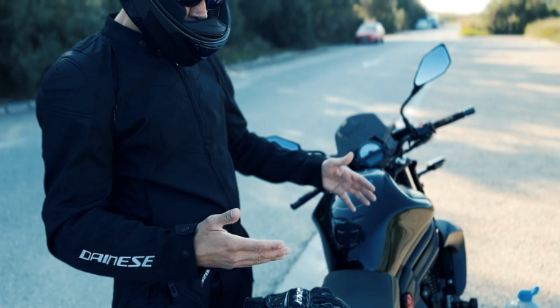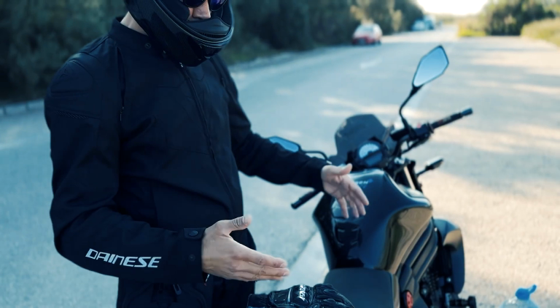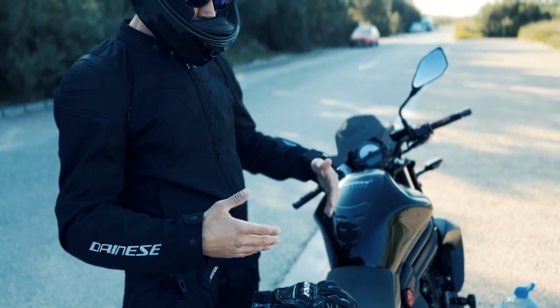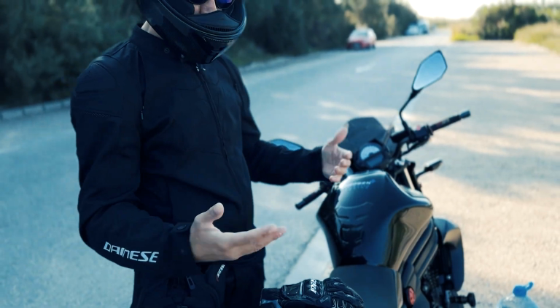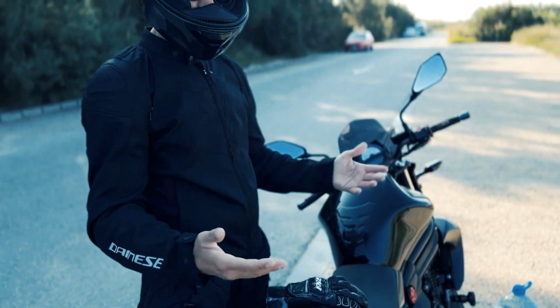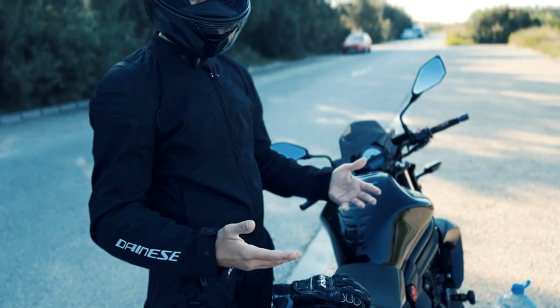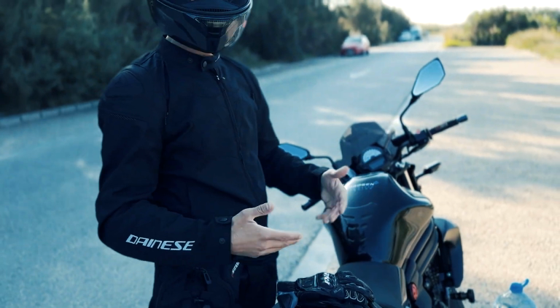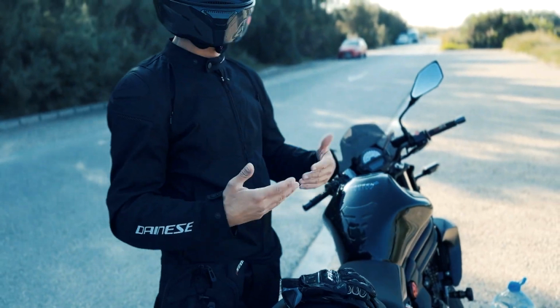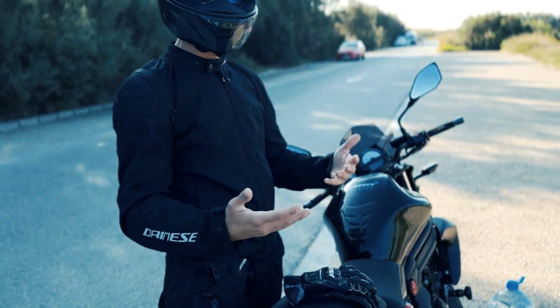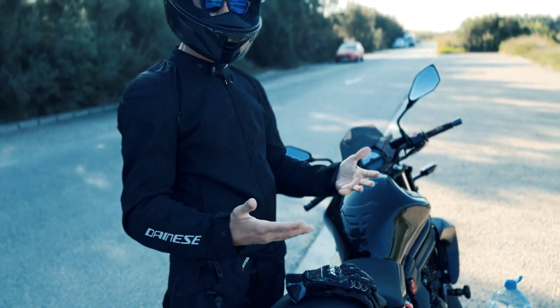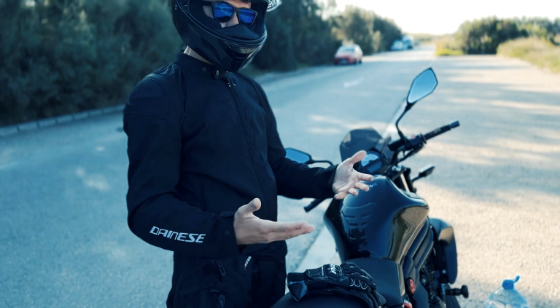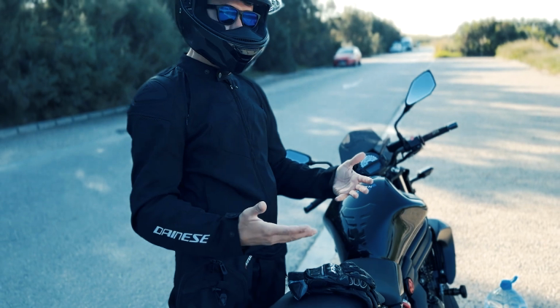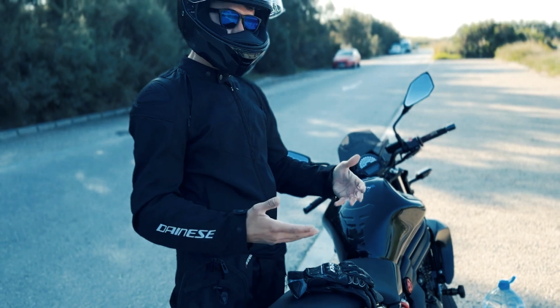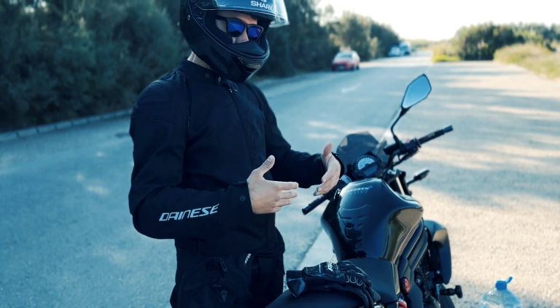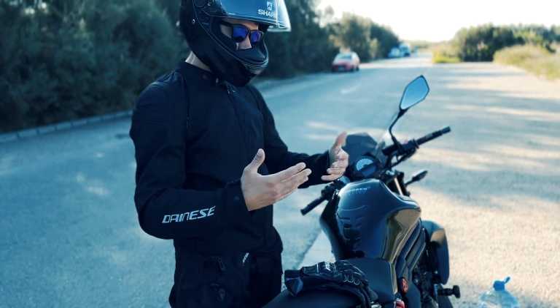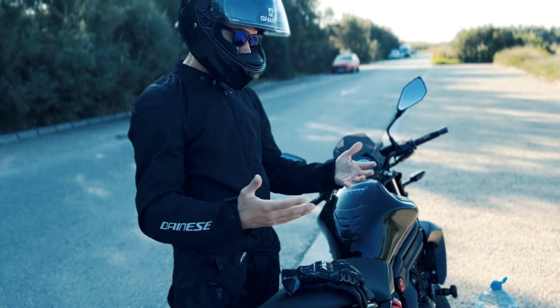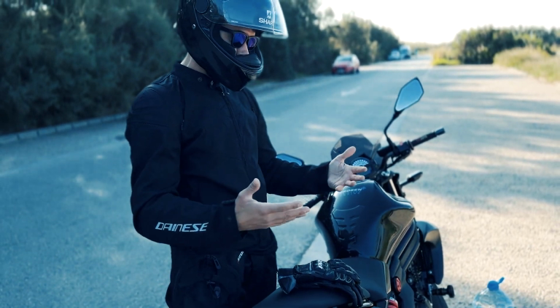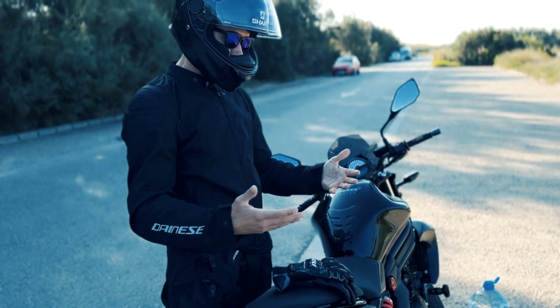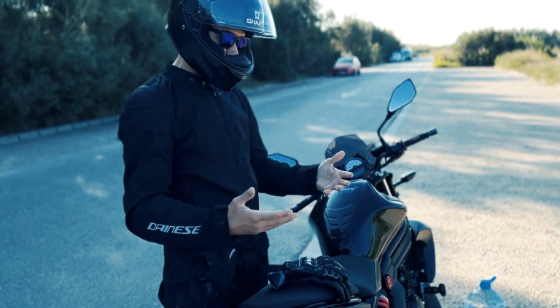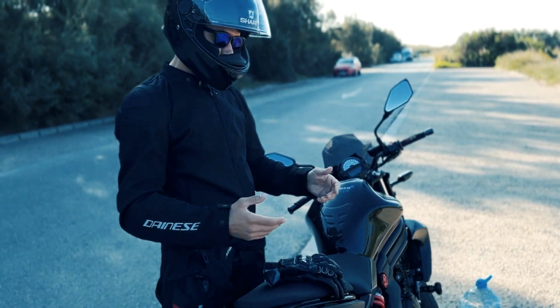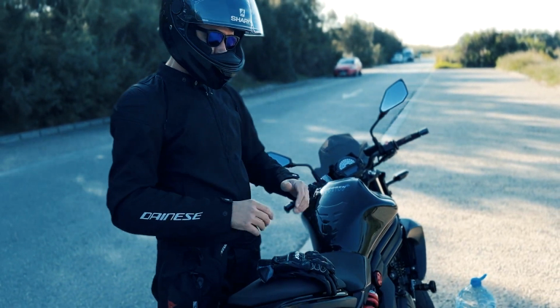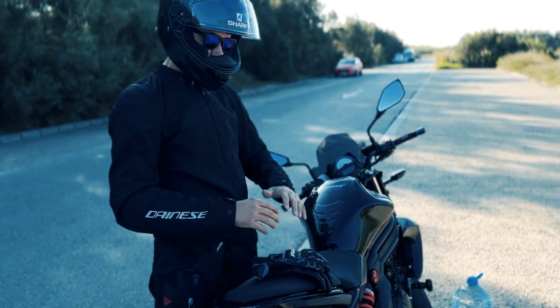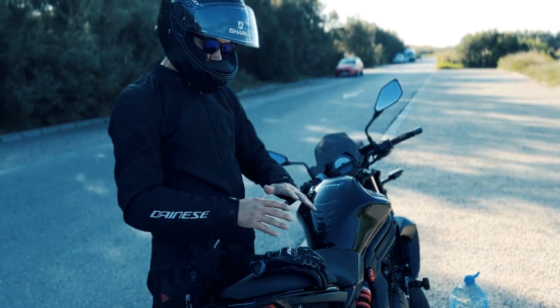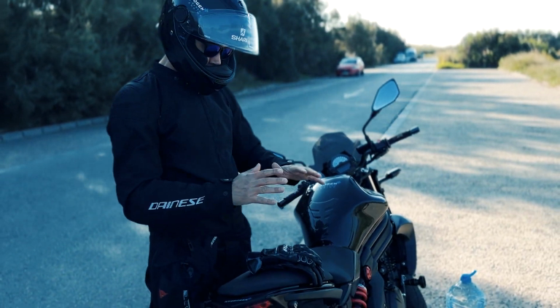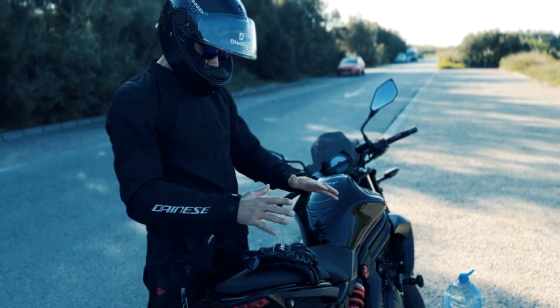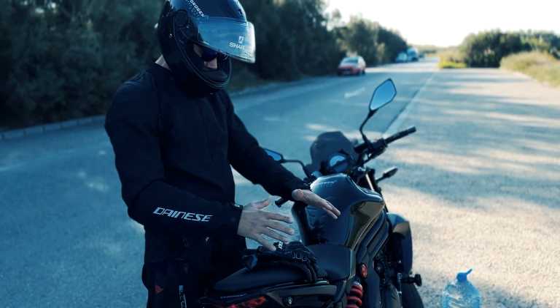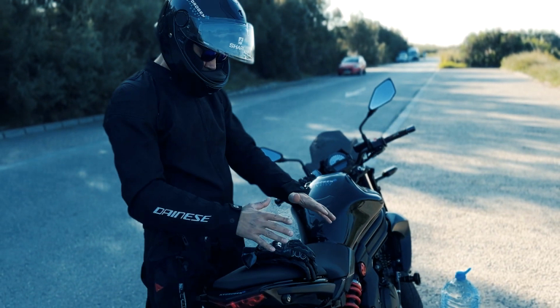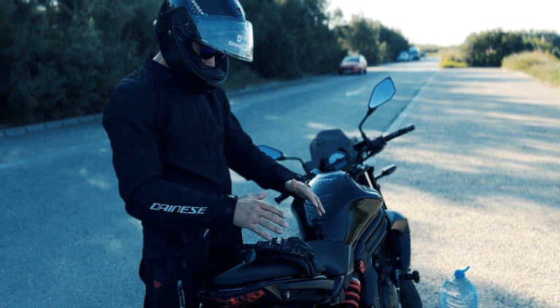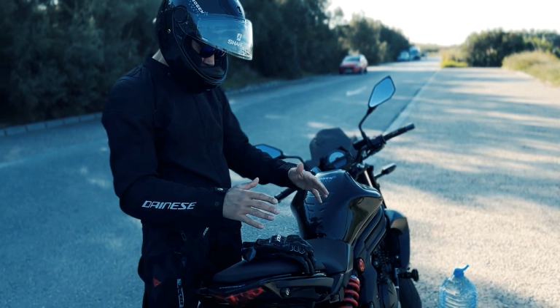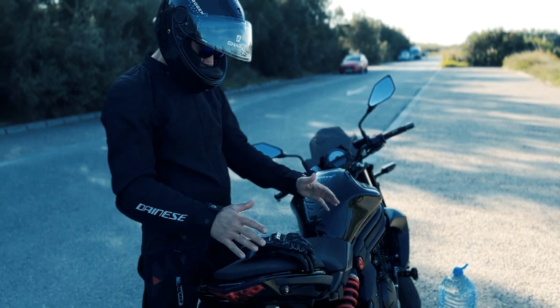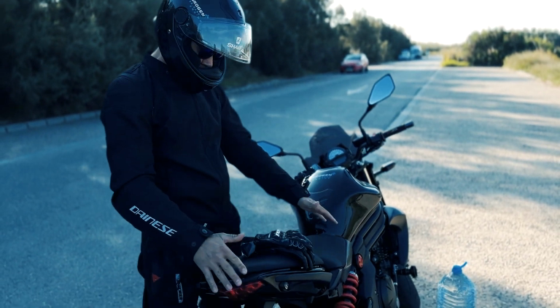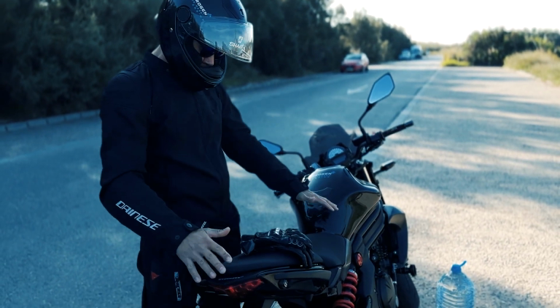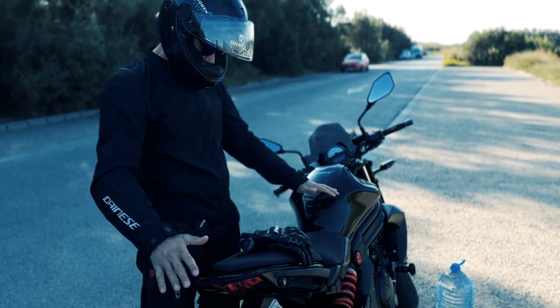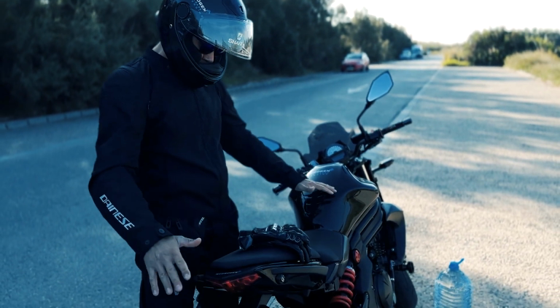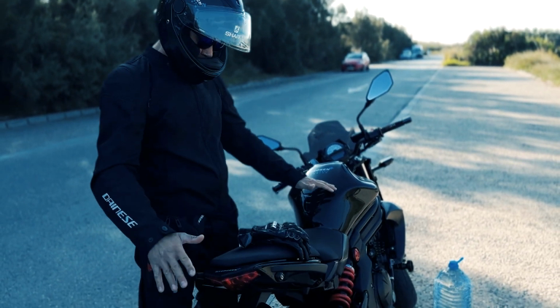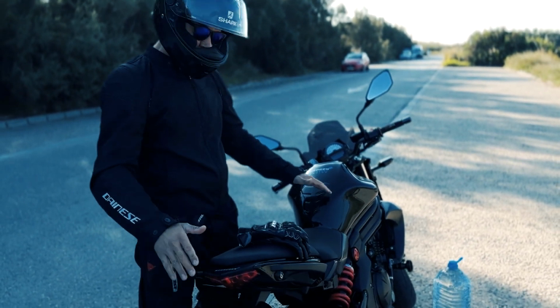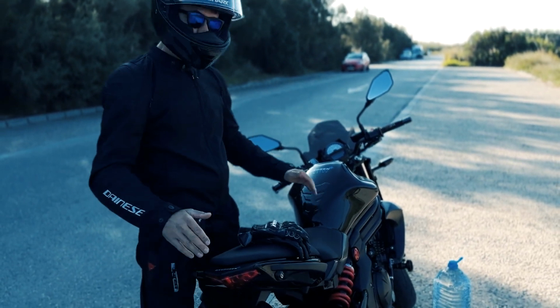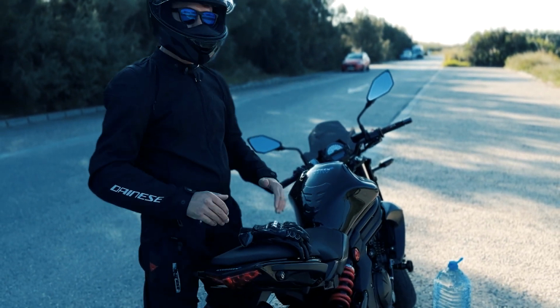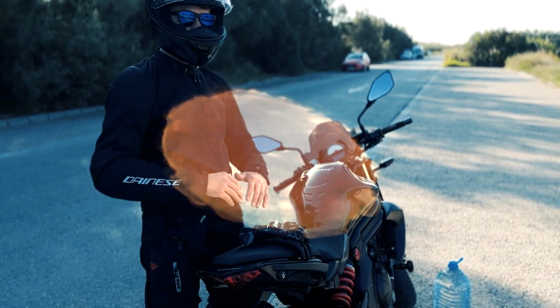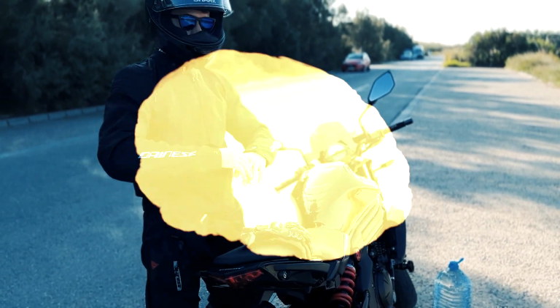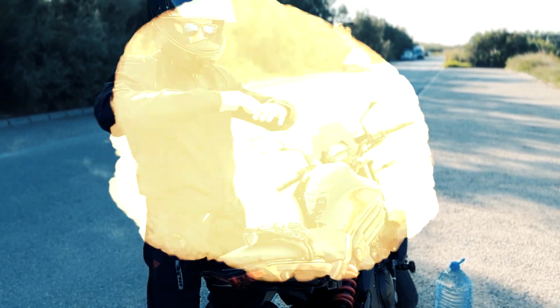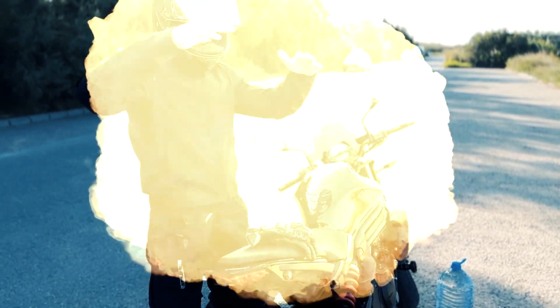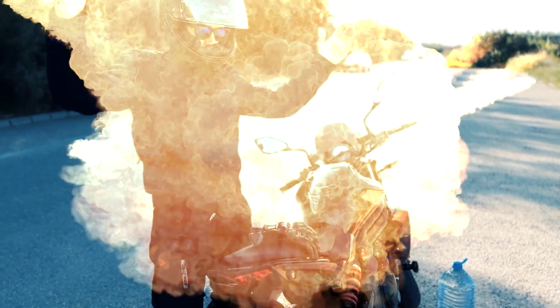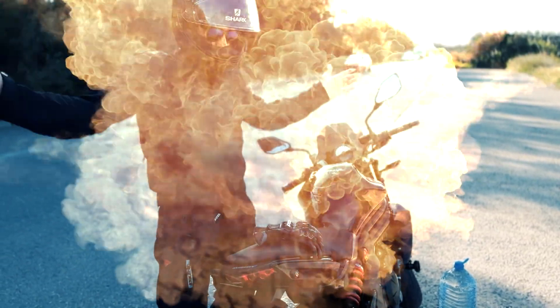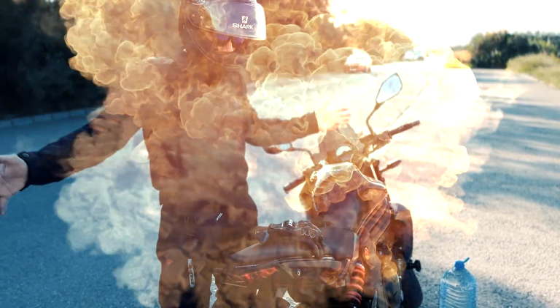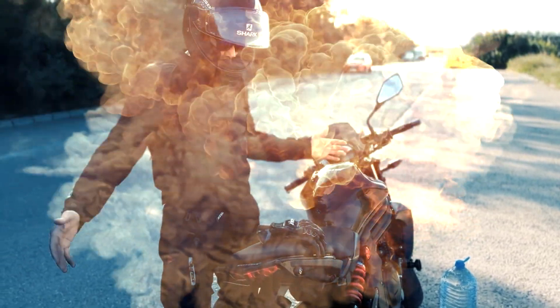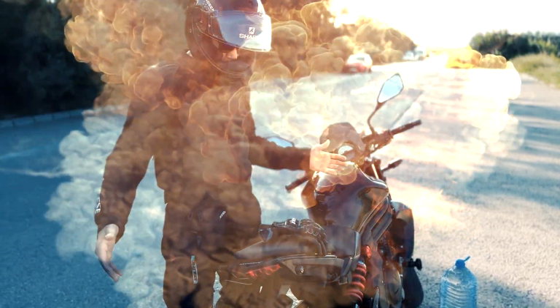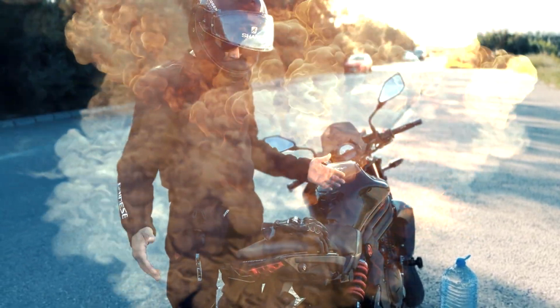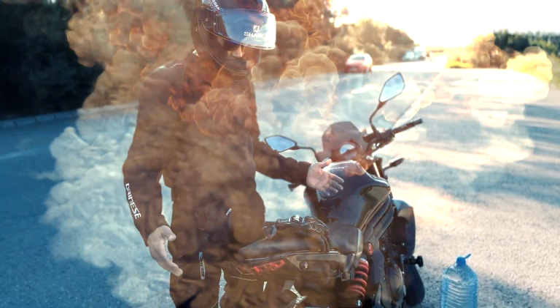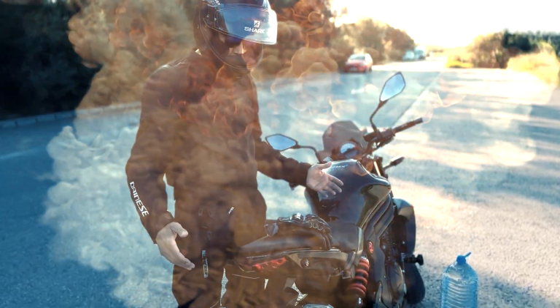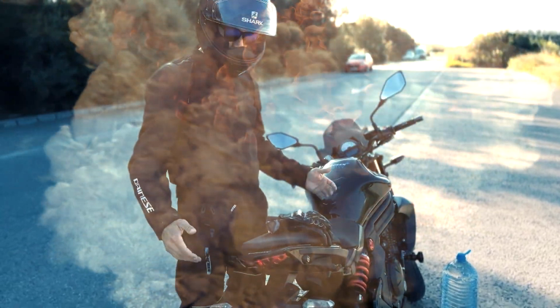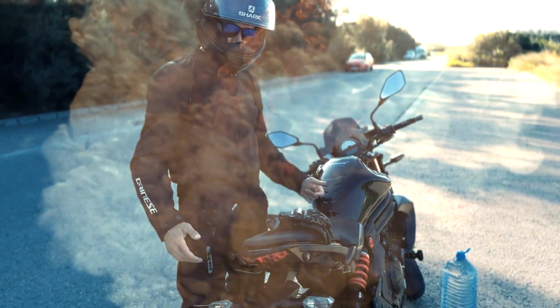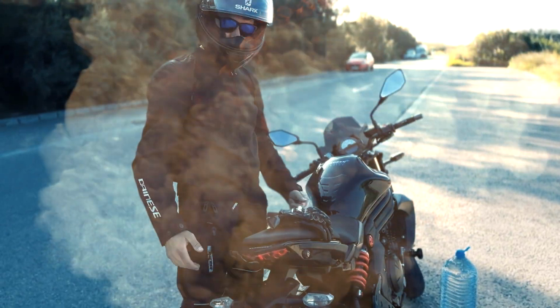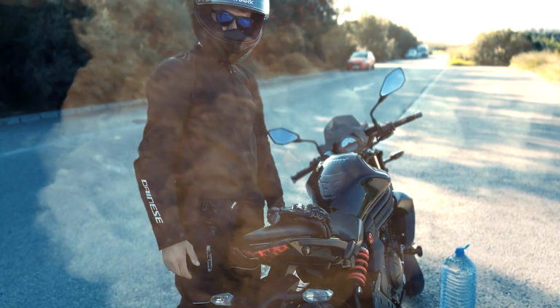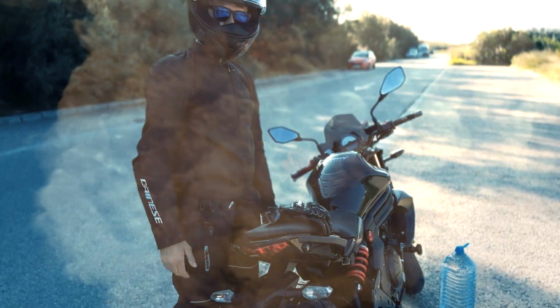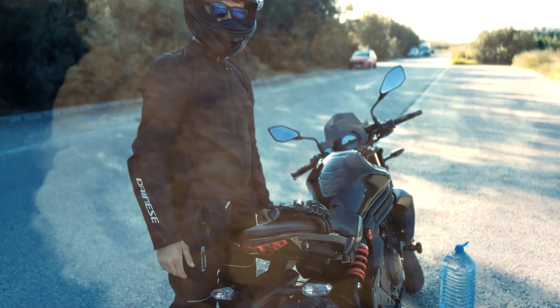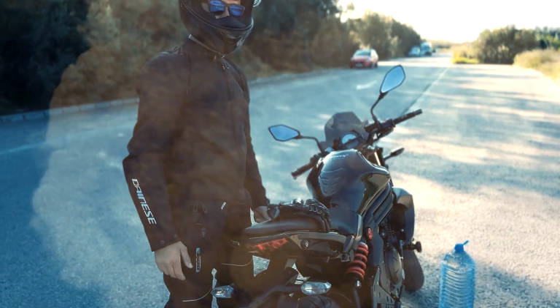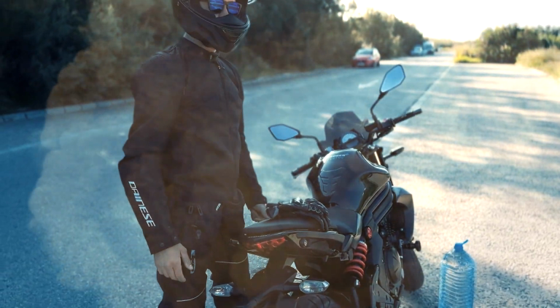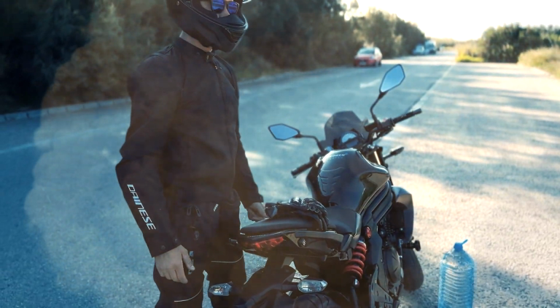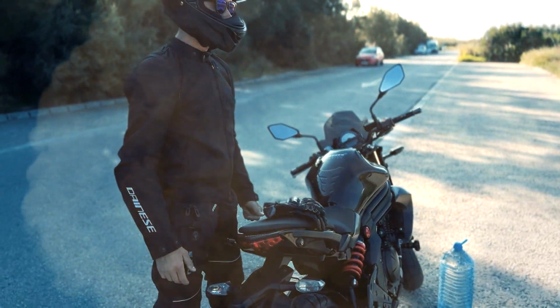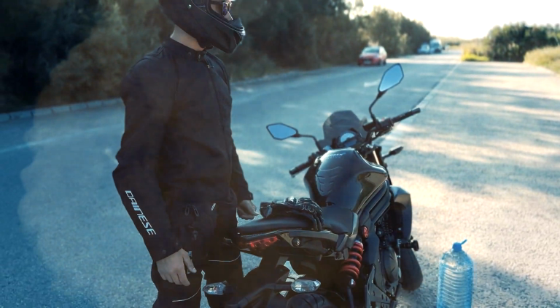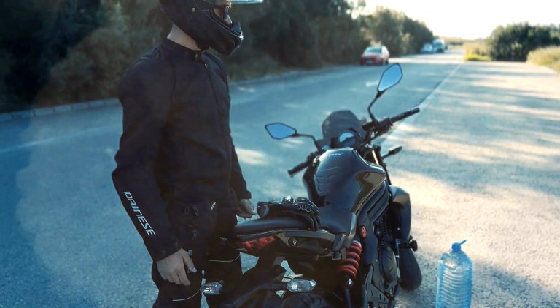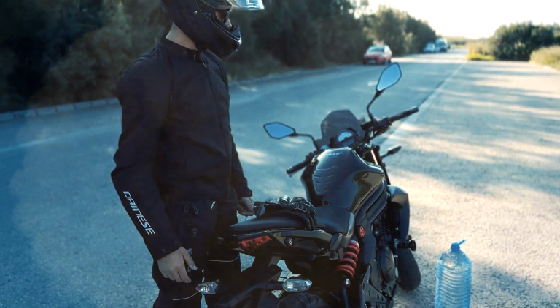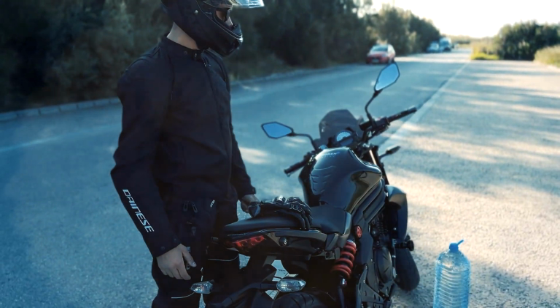We remind you that hydrogen is a highly explosive gas if we expose it to fire or sparks. Therefore, if there was a tank to store it at high pressure and we had an accident with our motorcycle, there would be a big explosion.